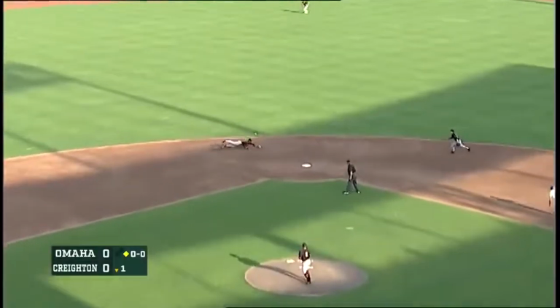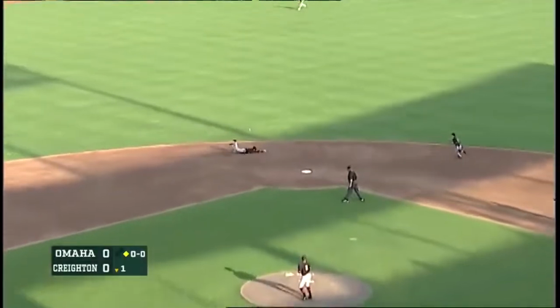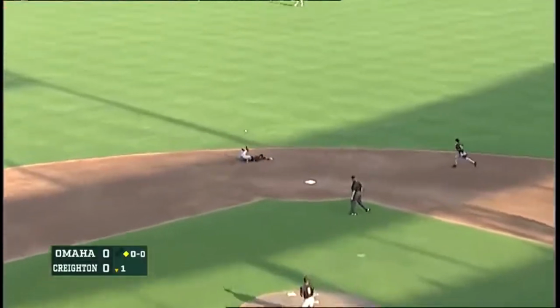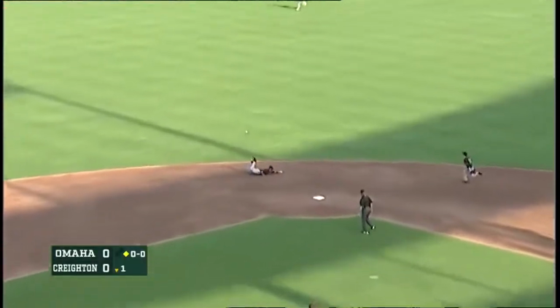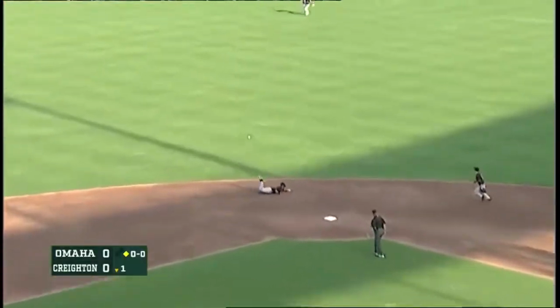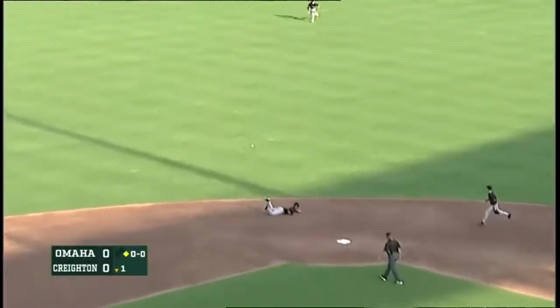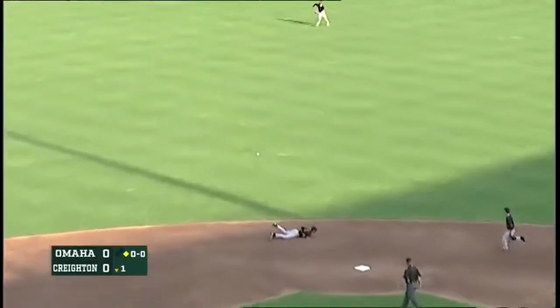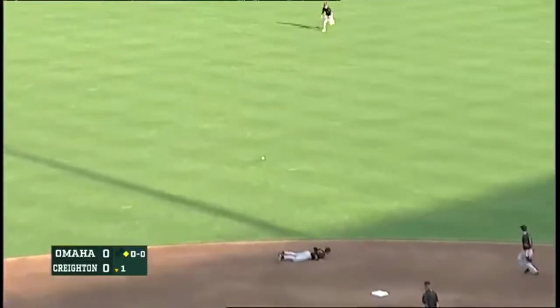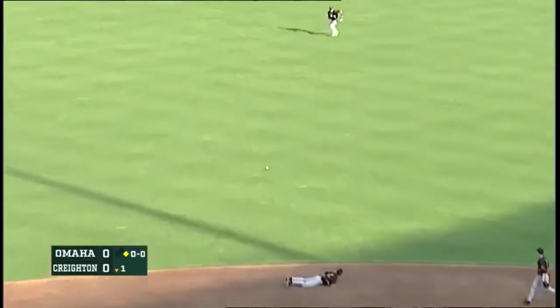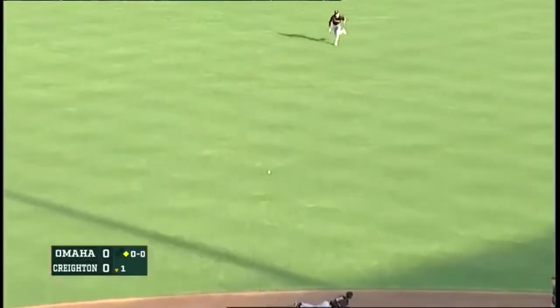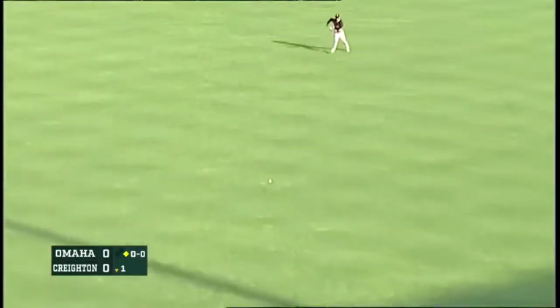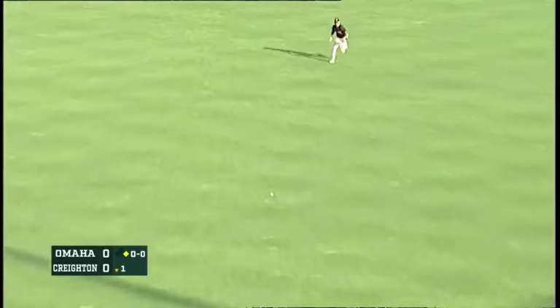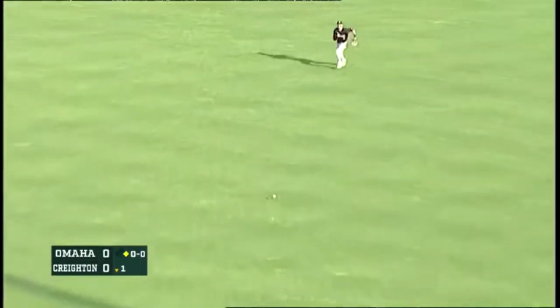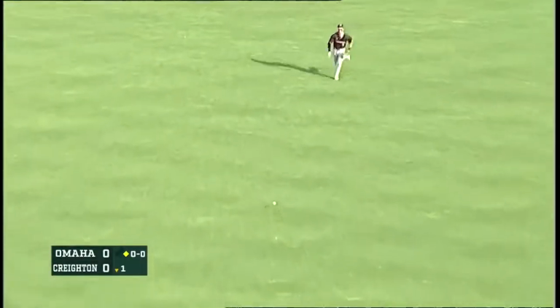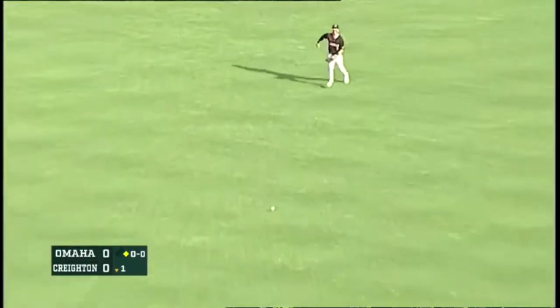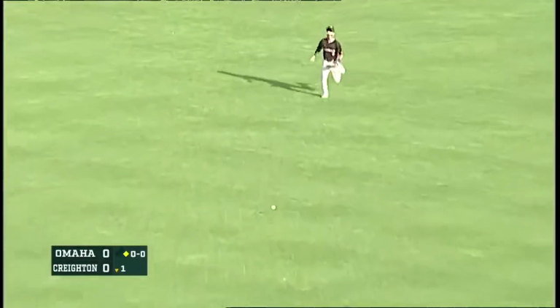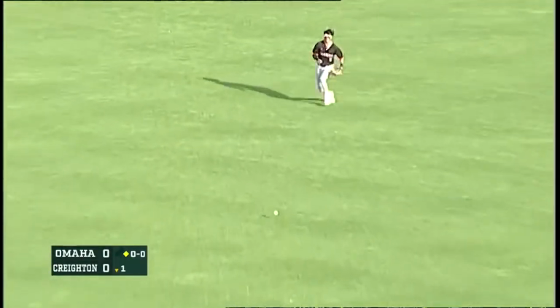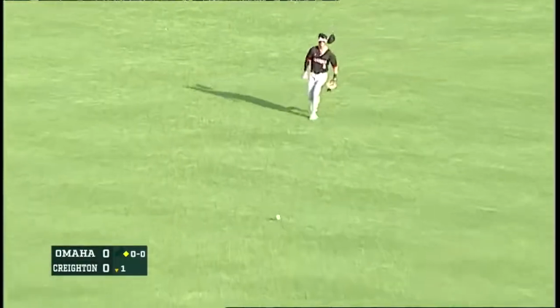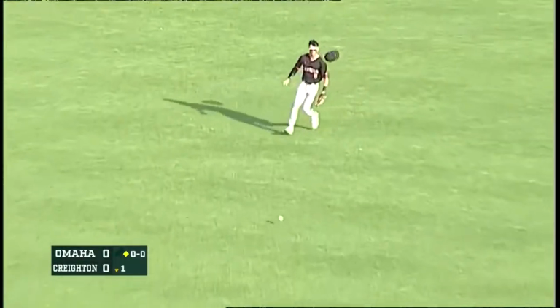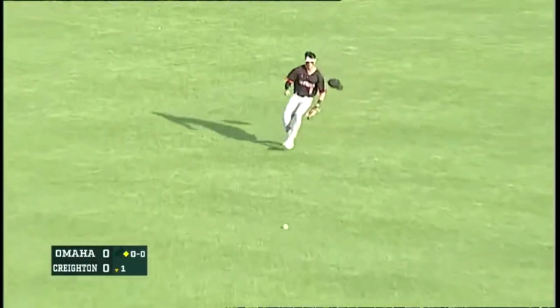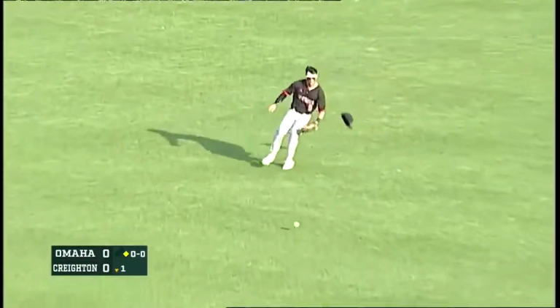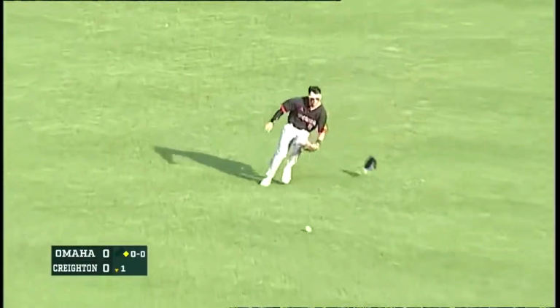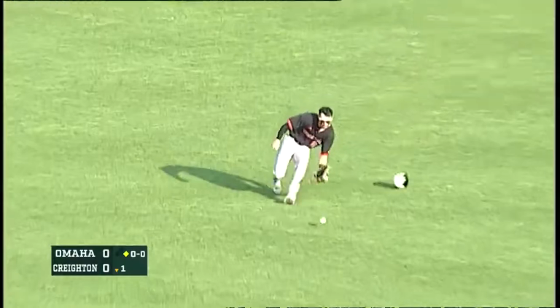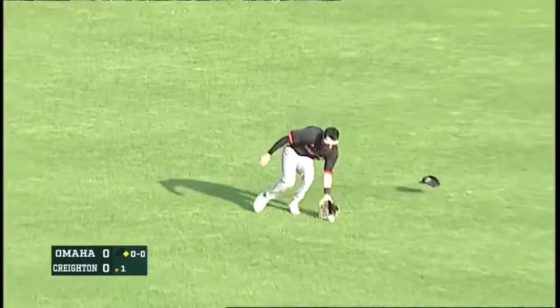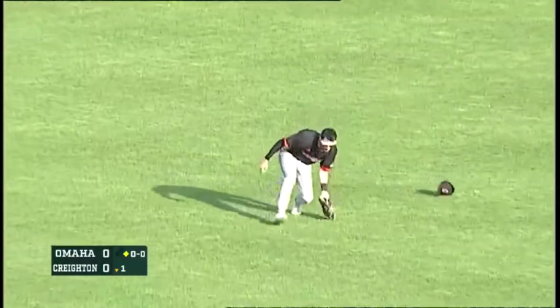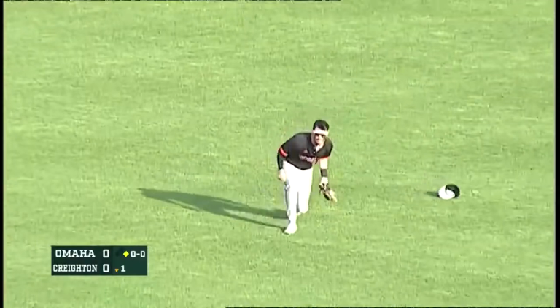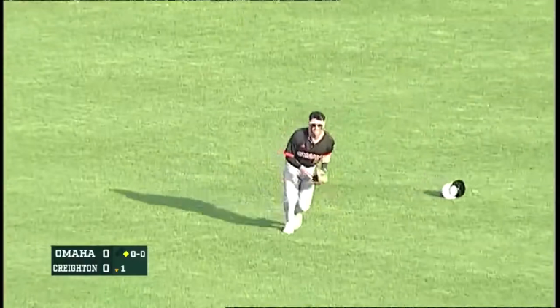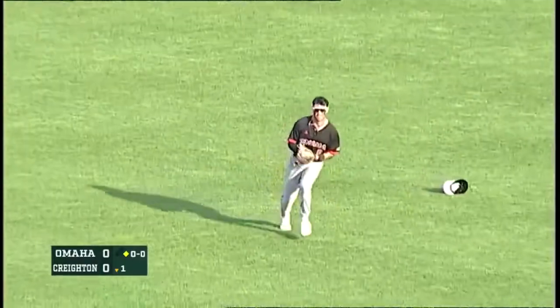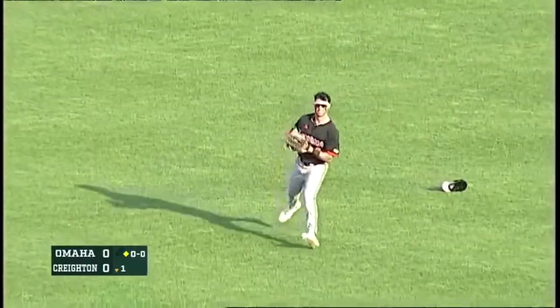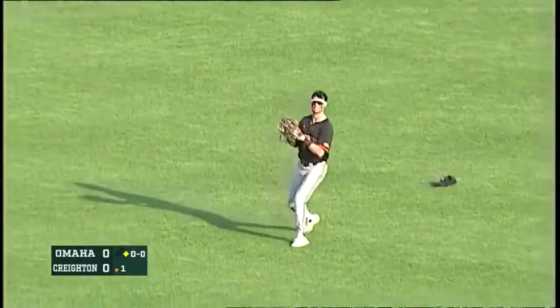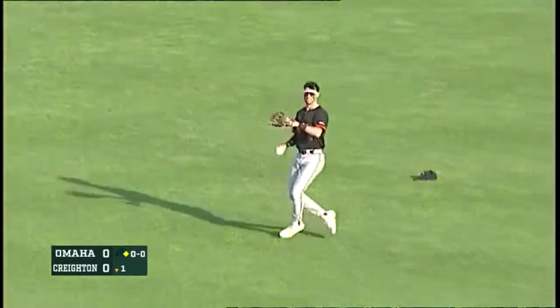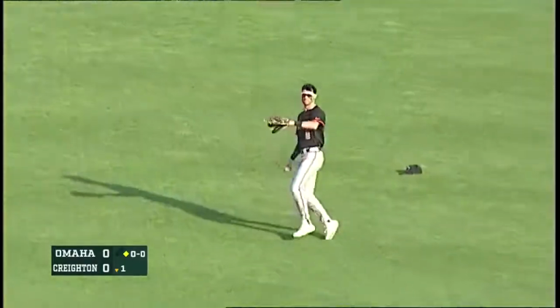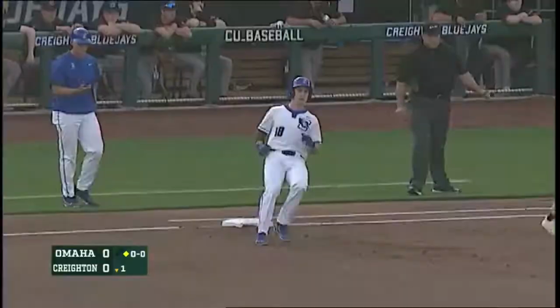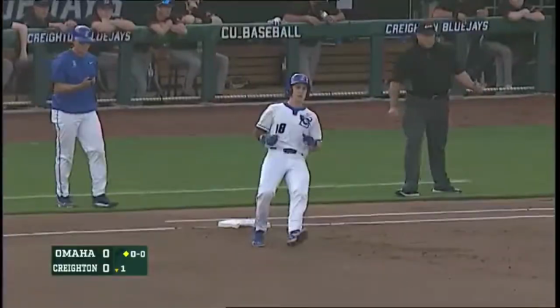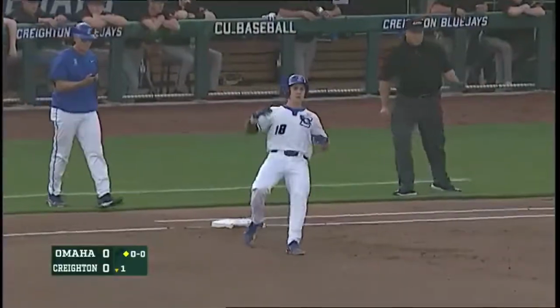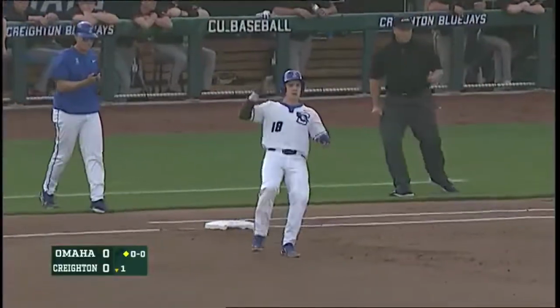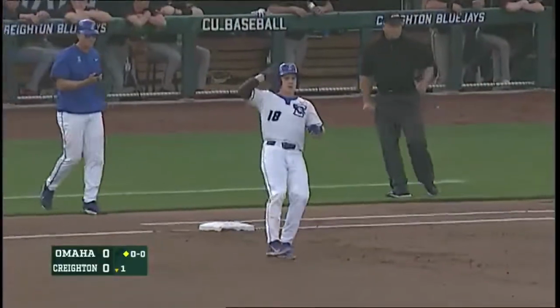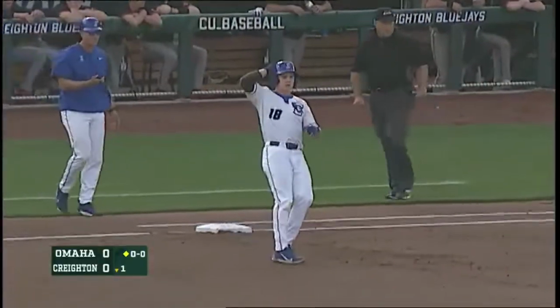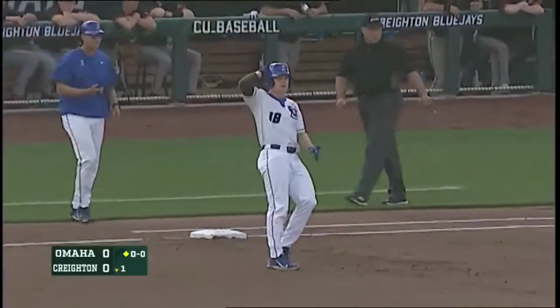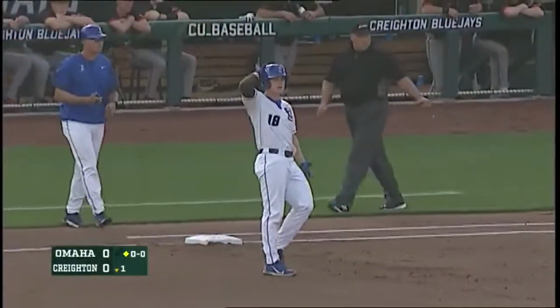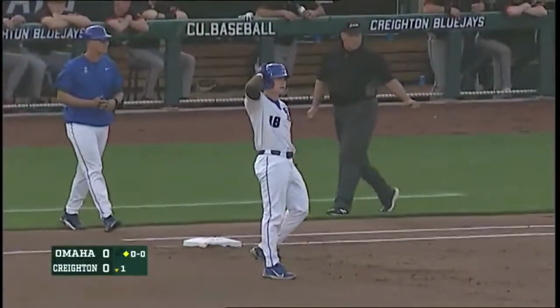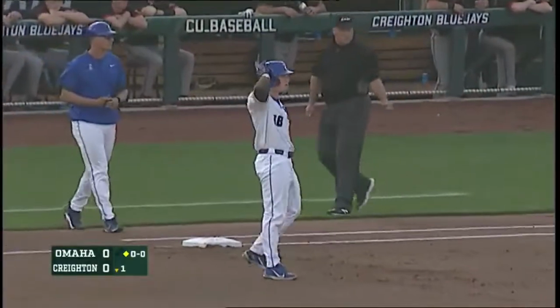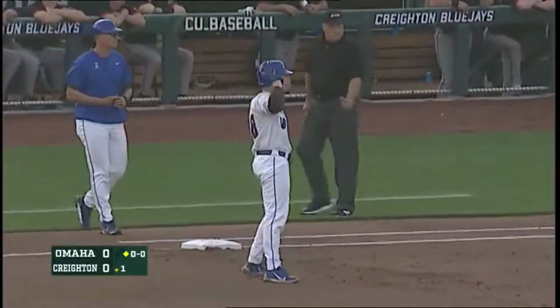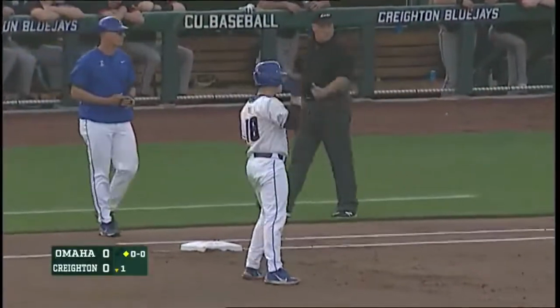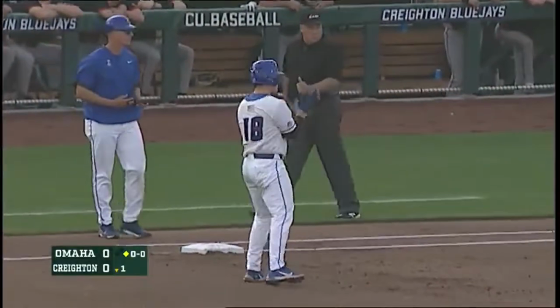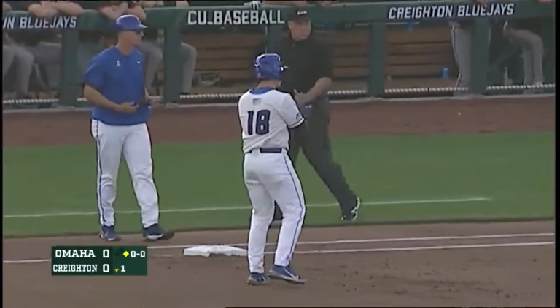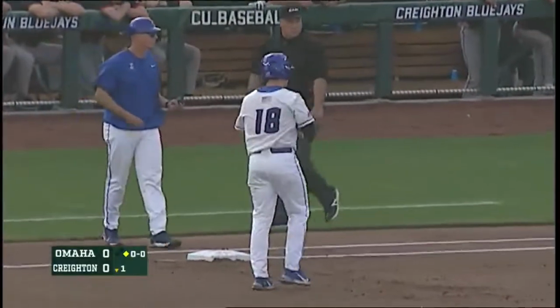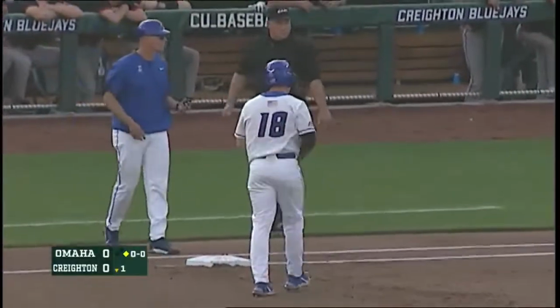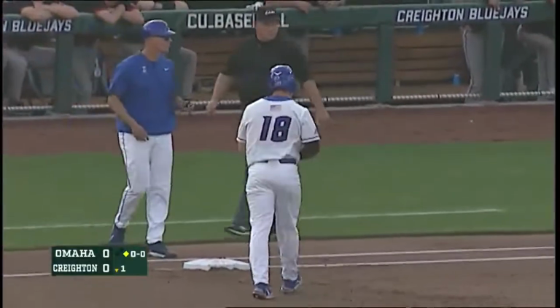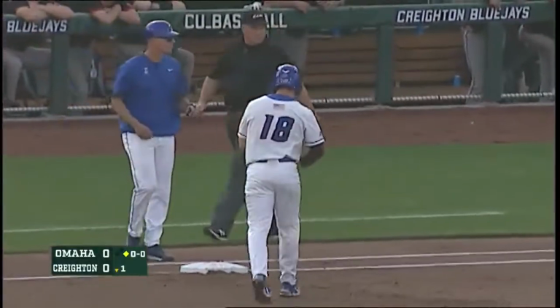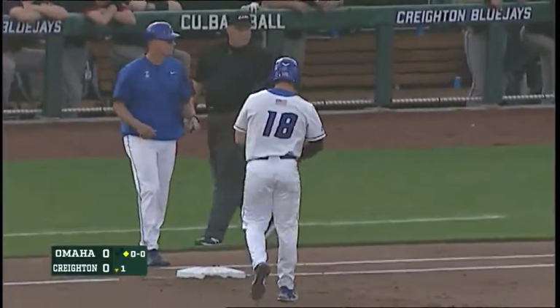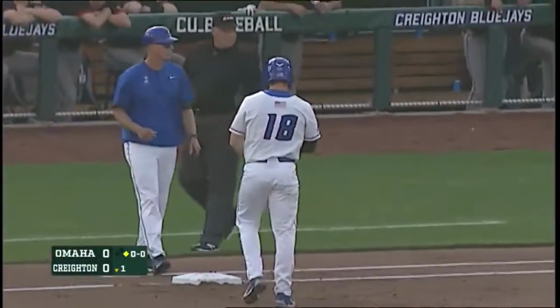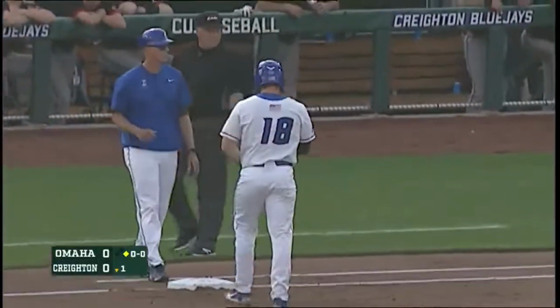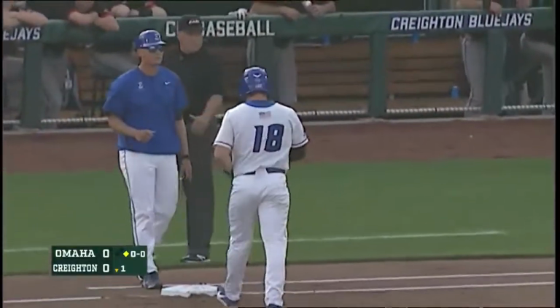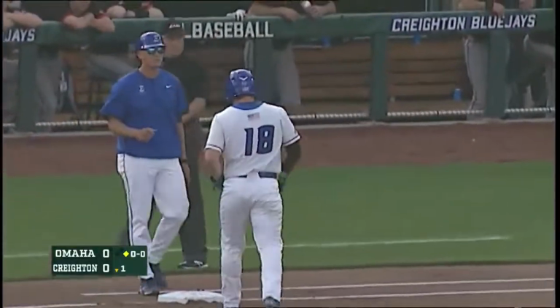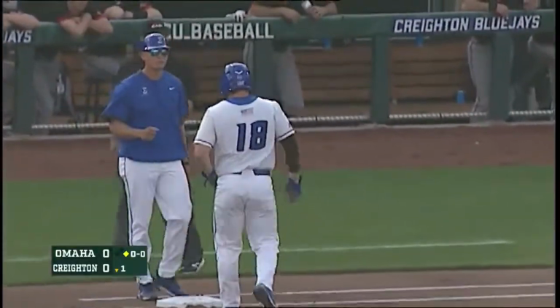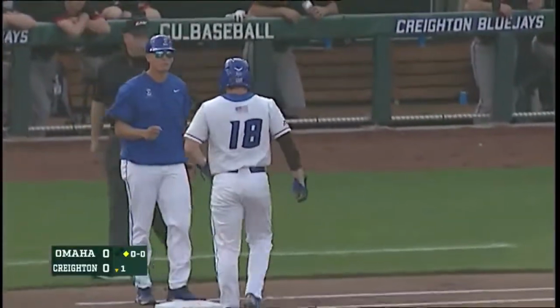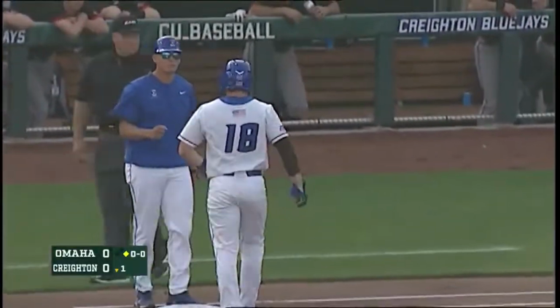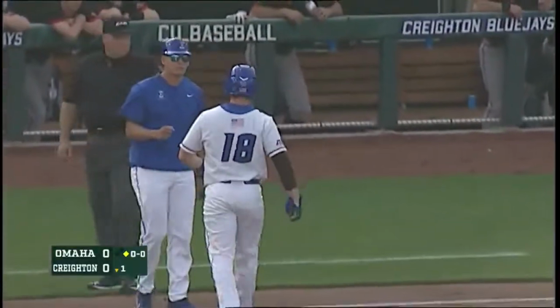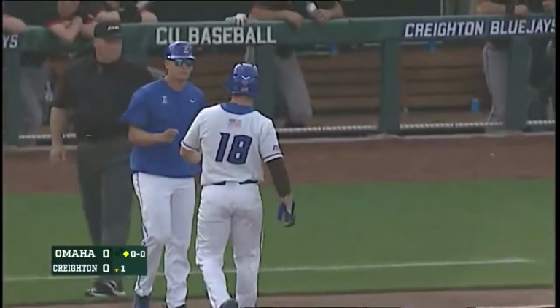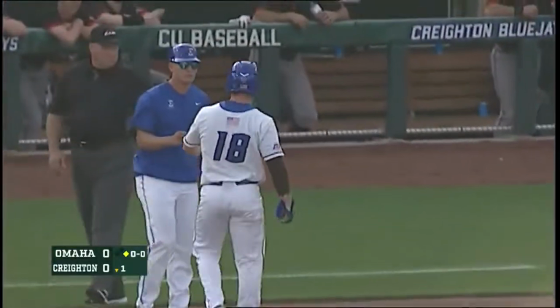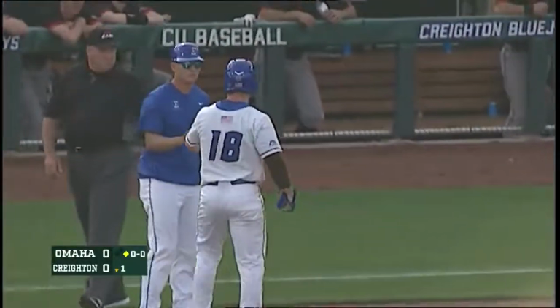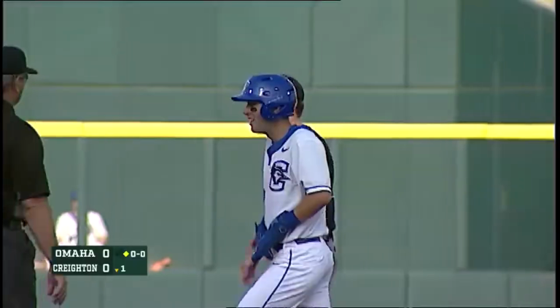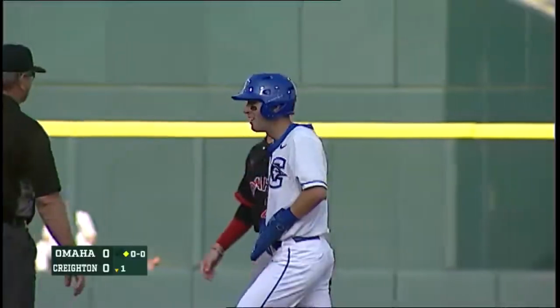Smash up the middle and past the diving shortstop. Hurdle into center for a base hit. Allen Roden smokes one off the bat.